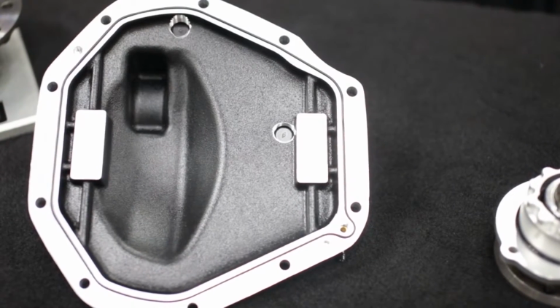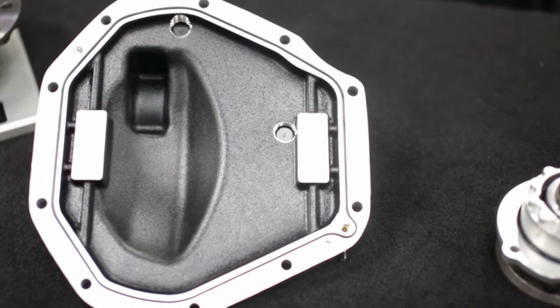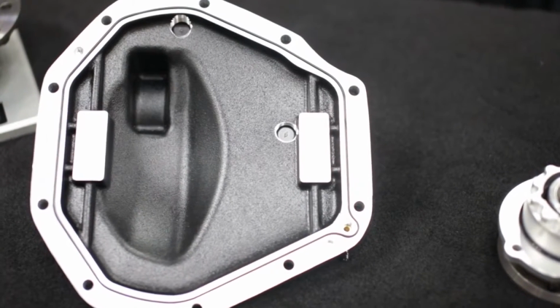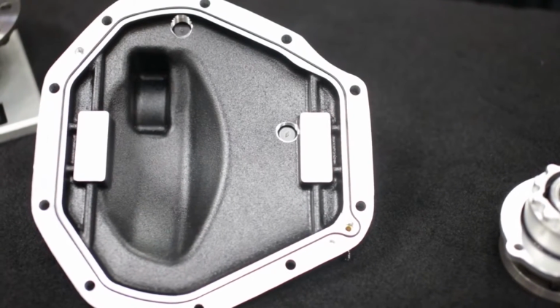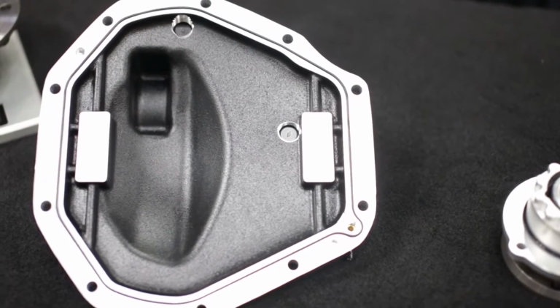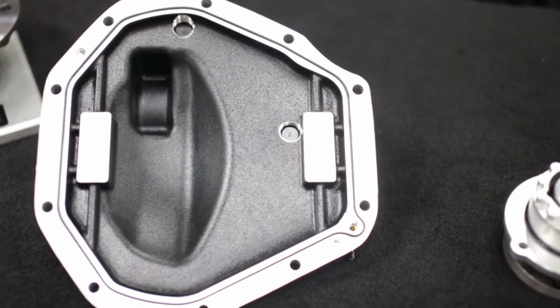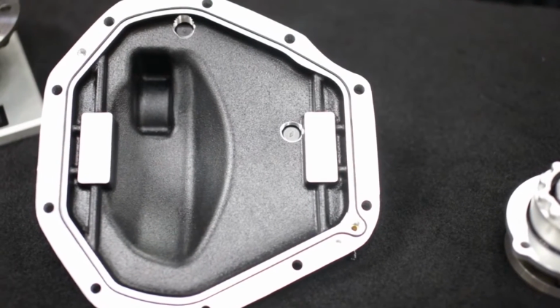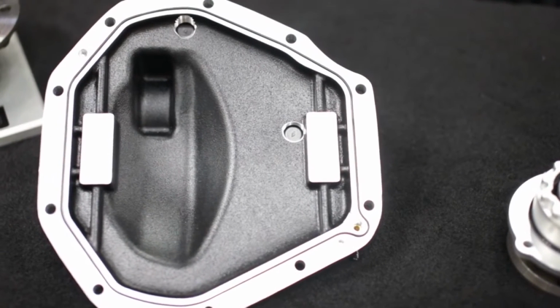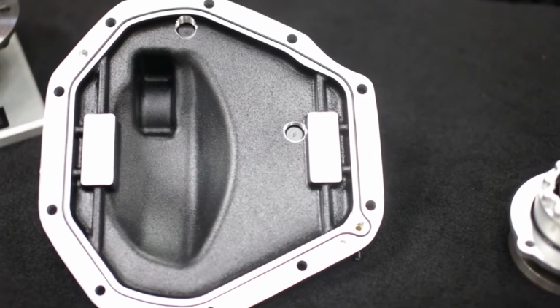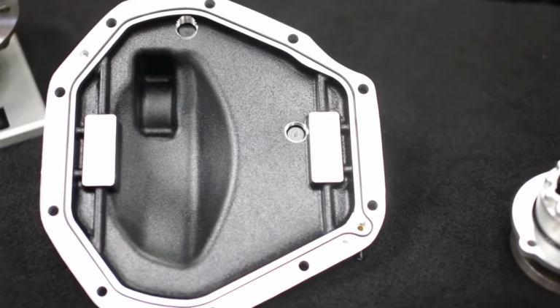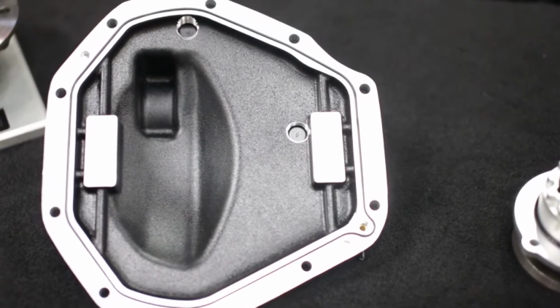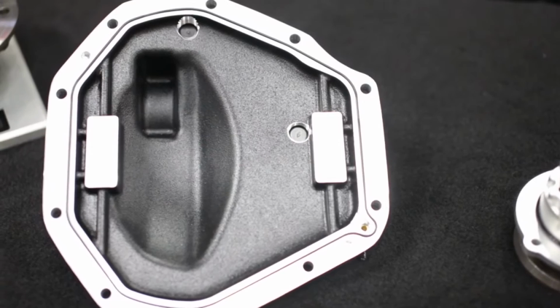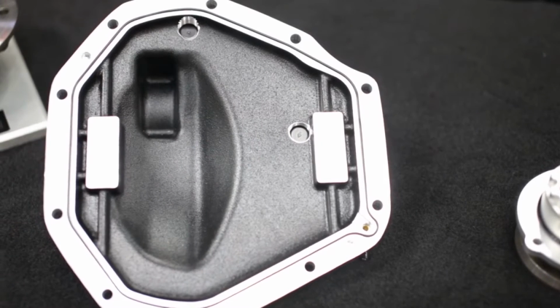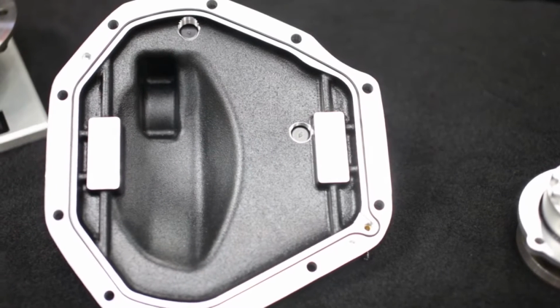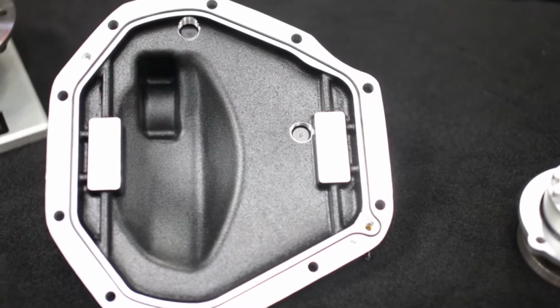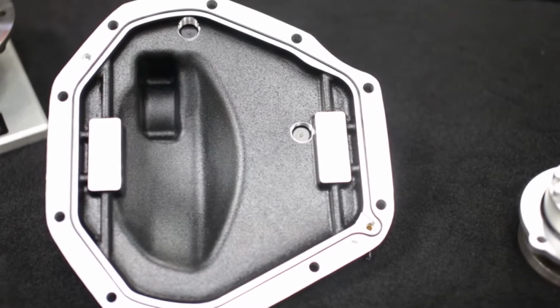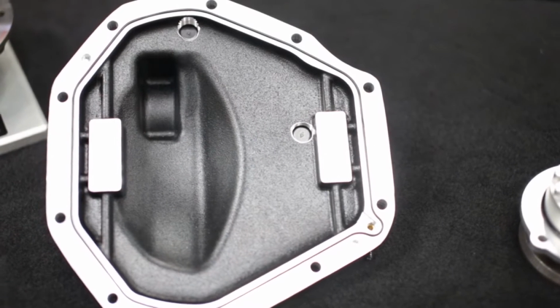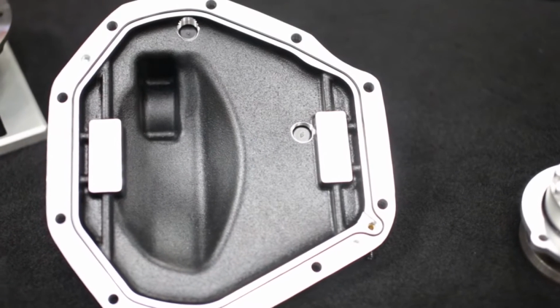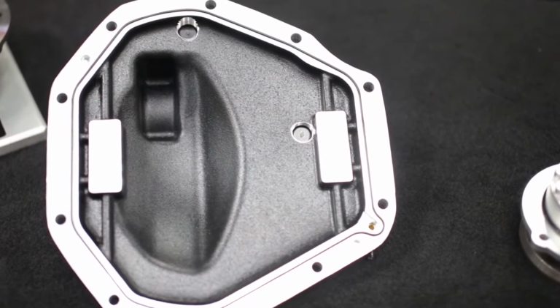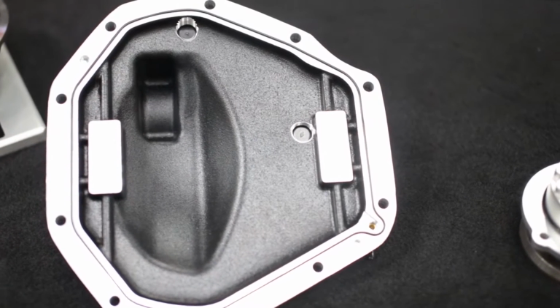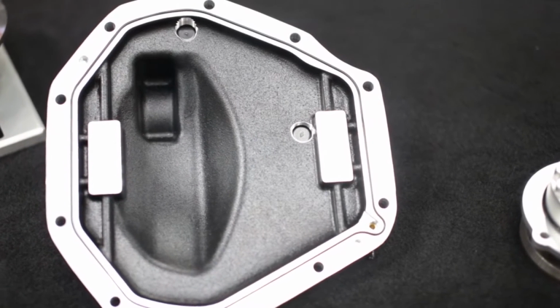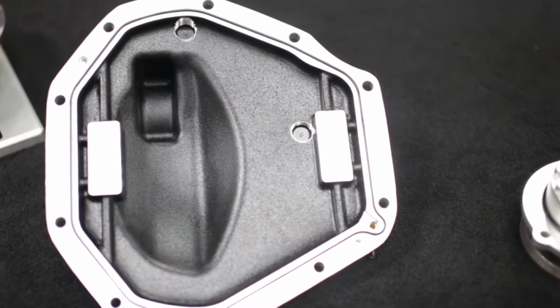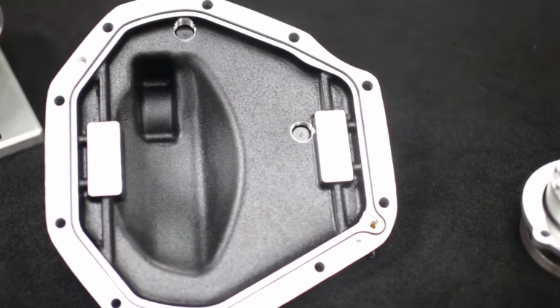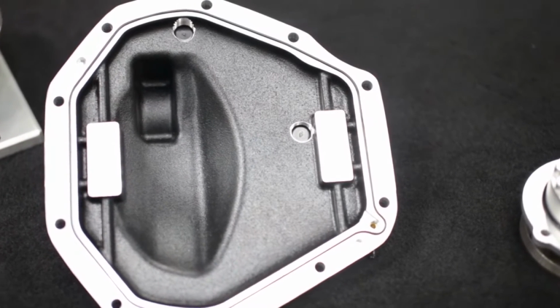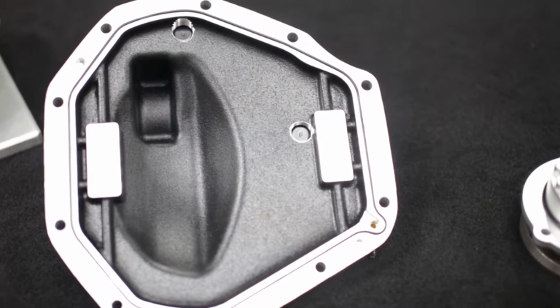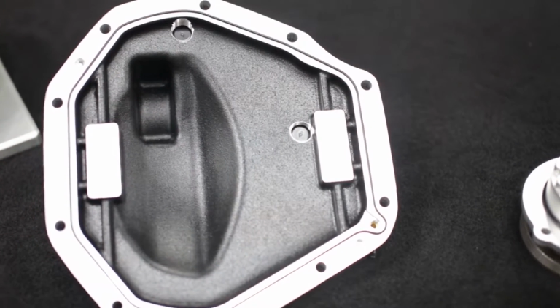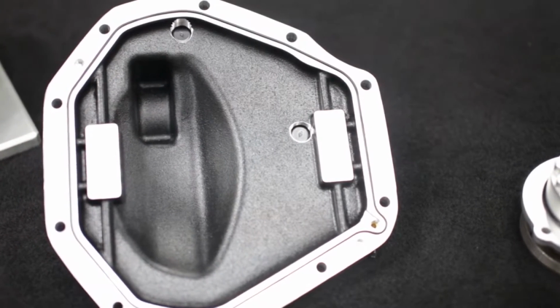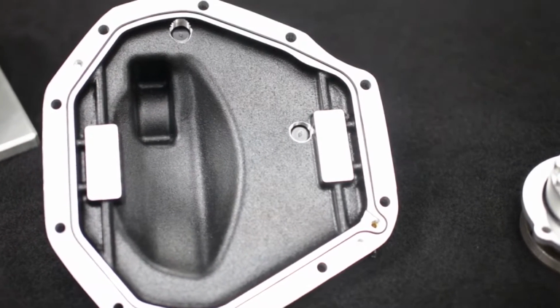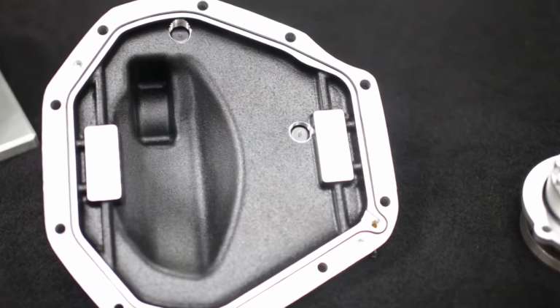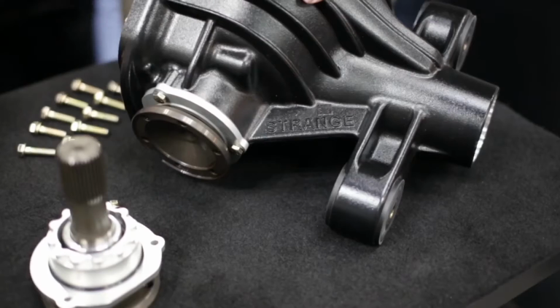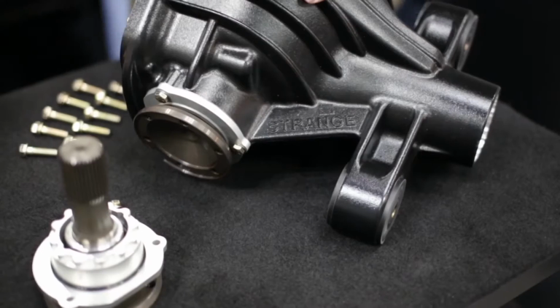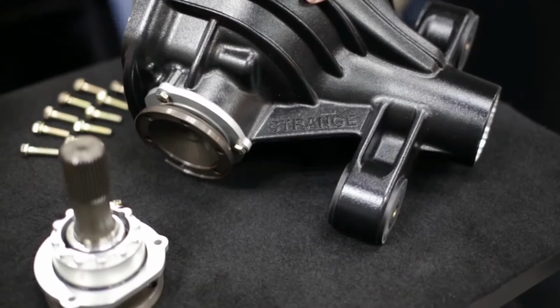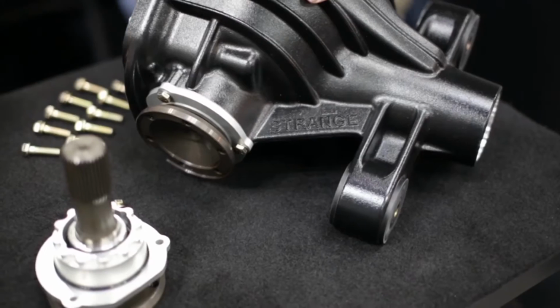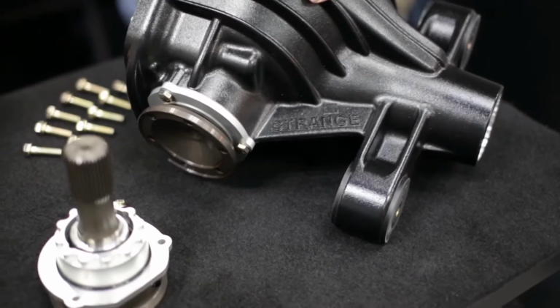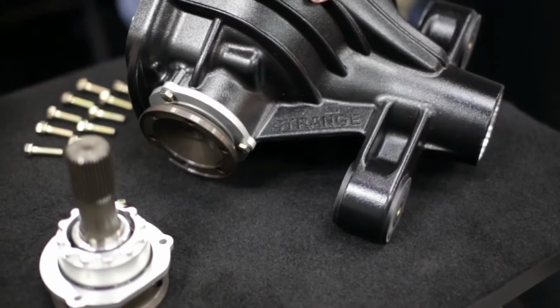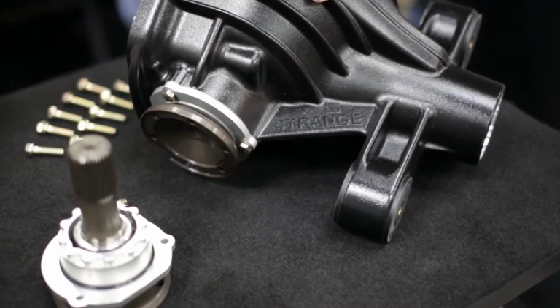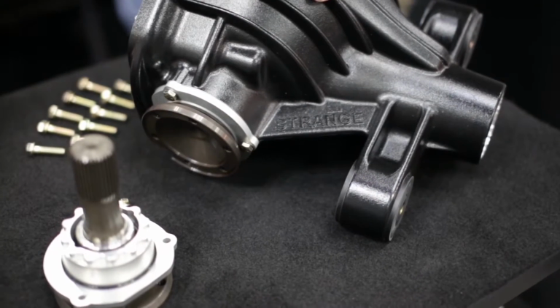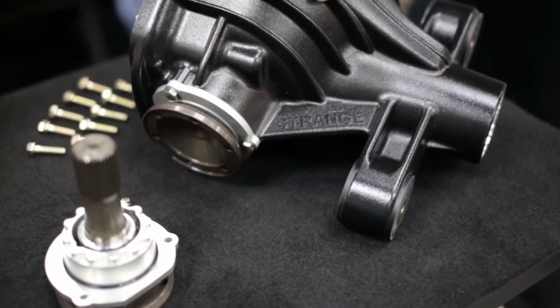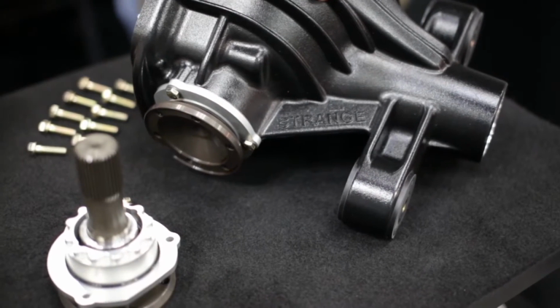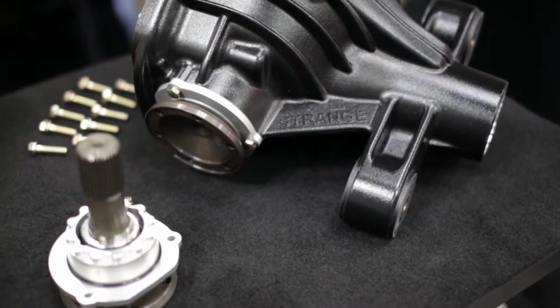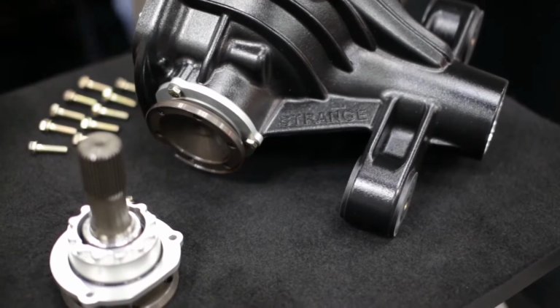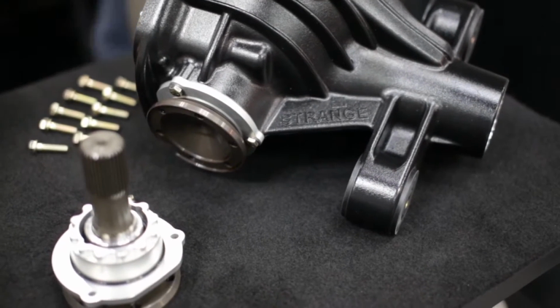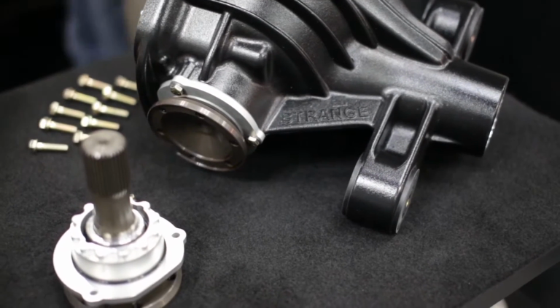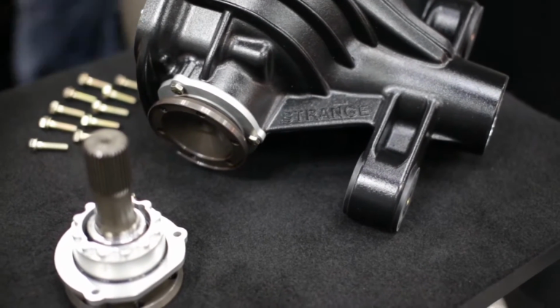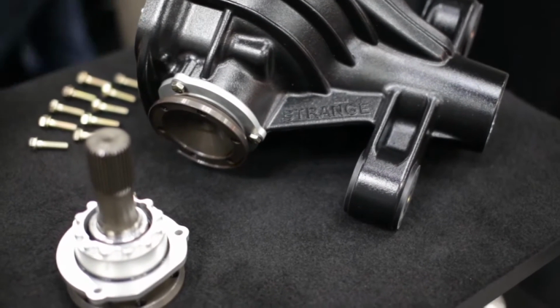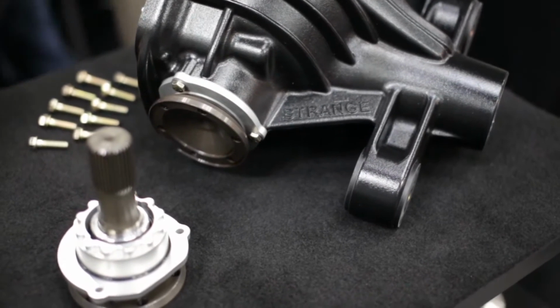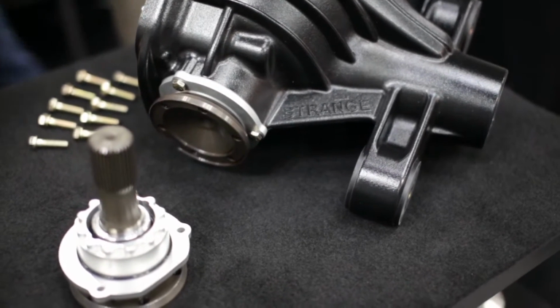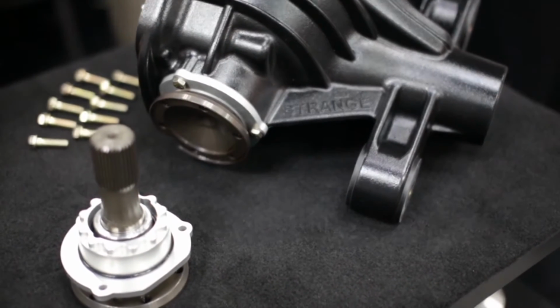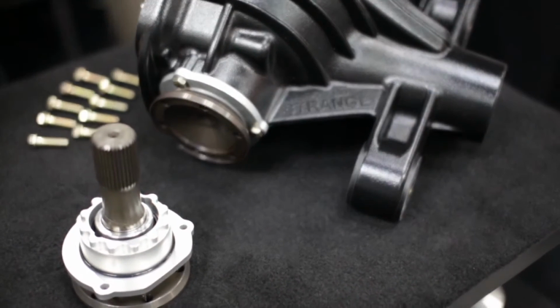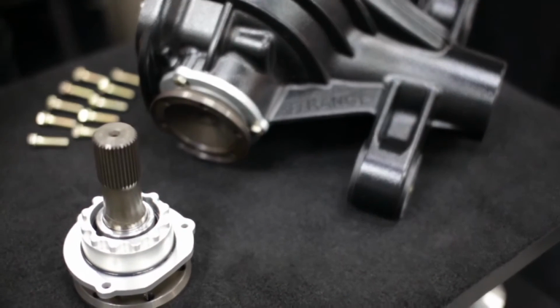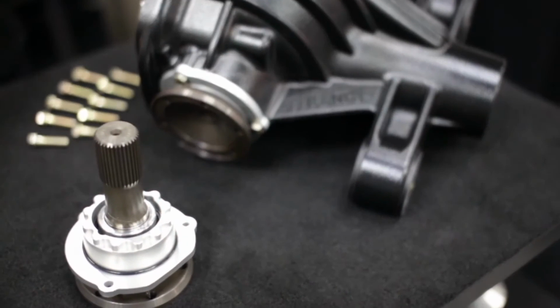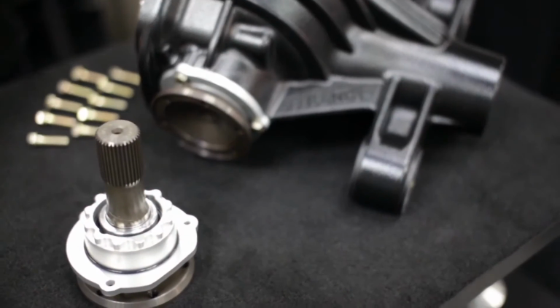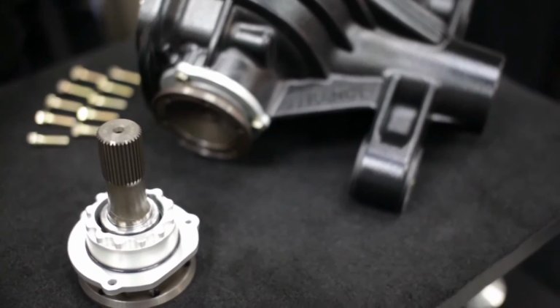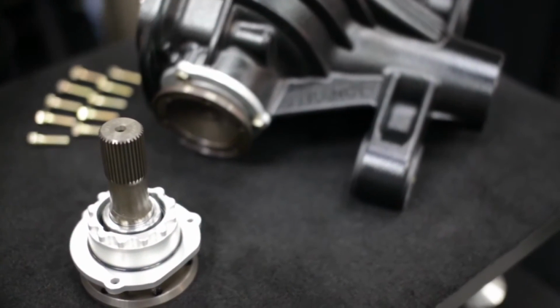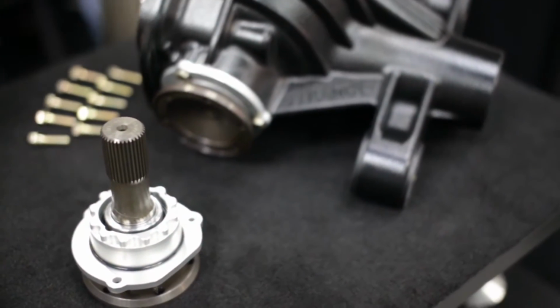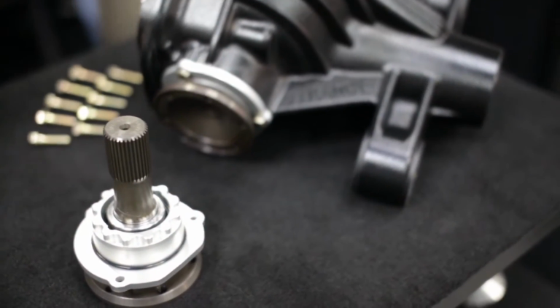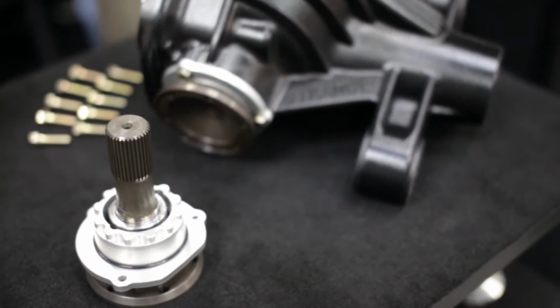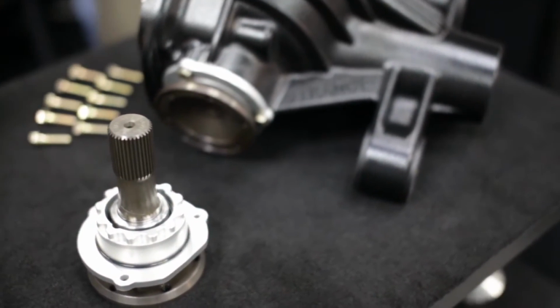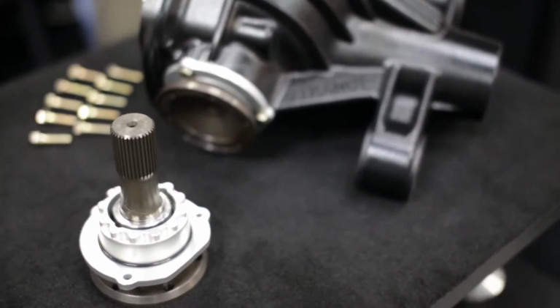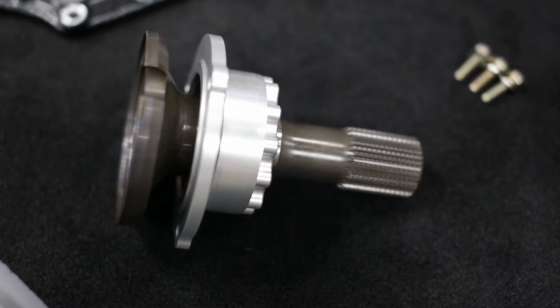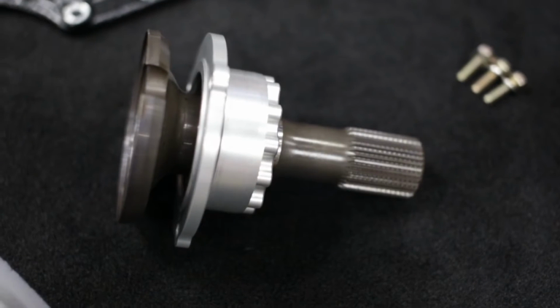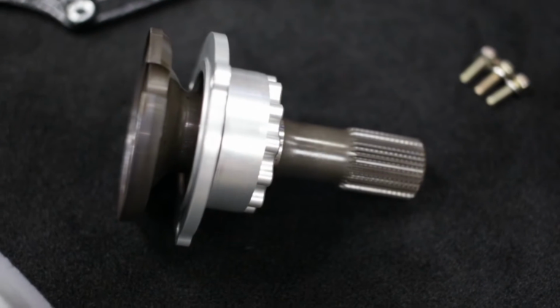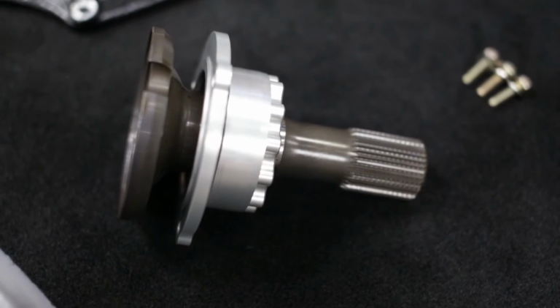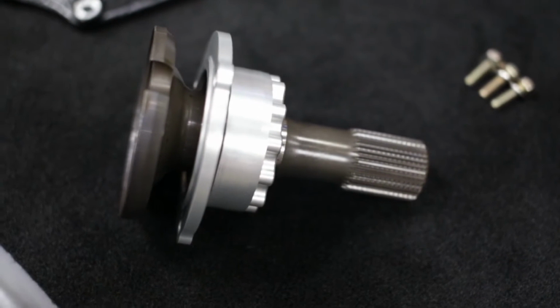The case is designed with a fin housing and radial ribbing, which makes the housing more rigid and prevents deflection, which leads to longer gear and part life.